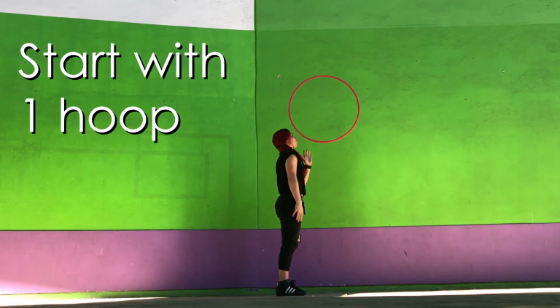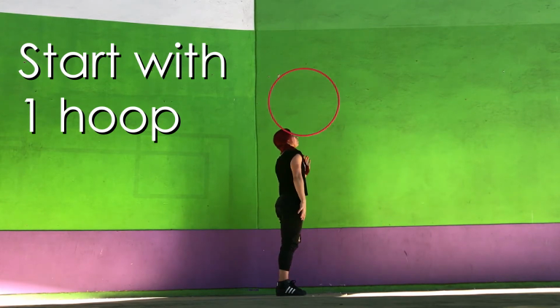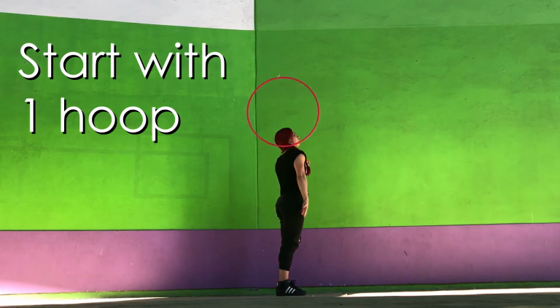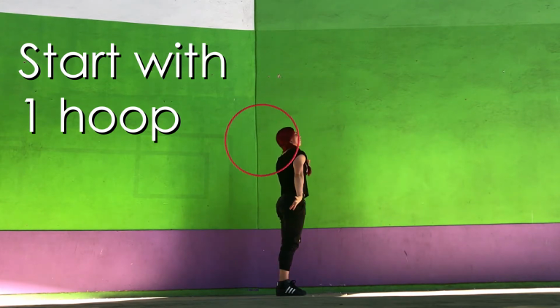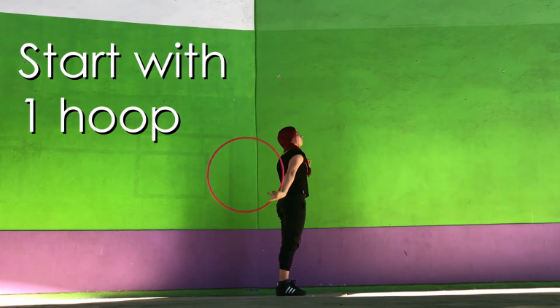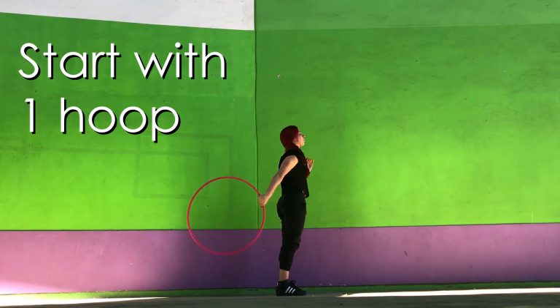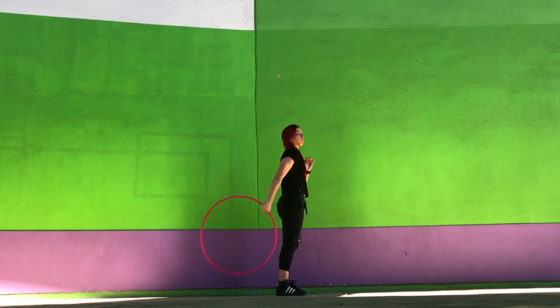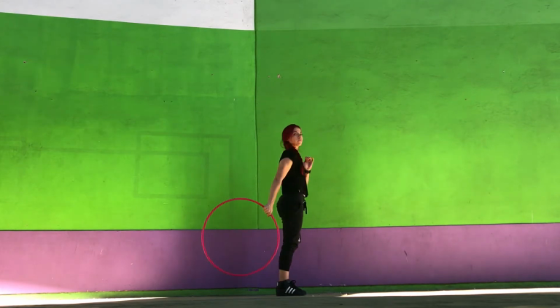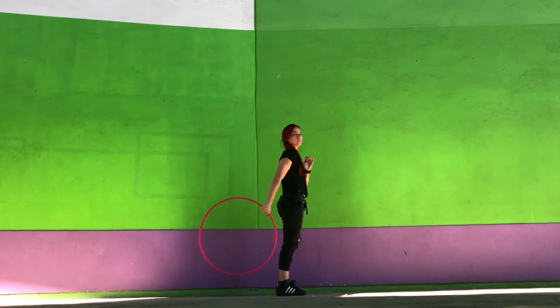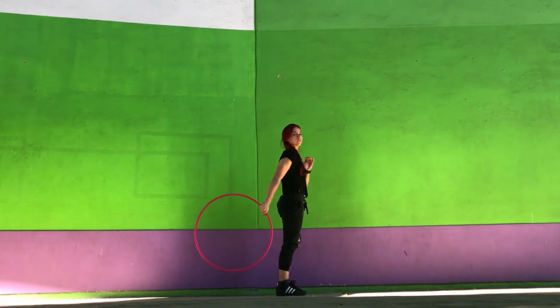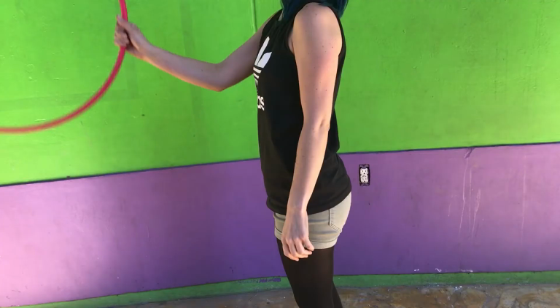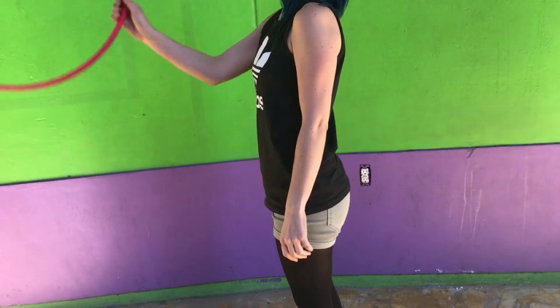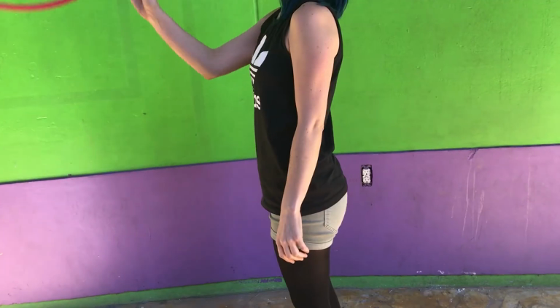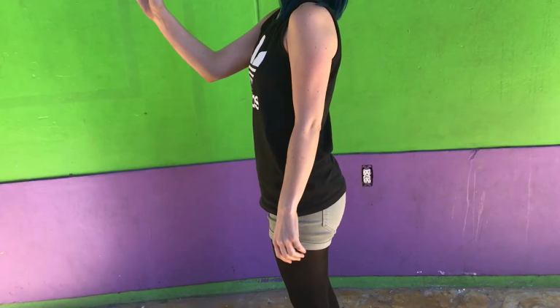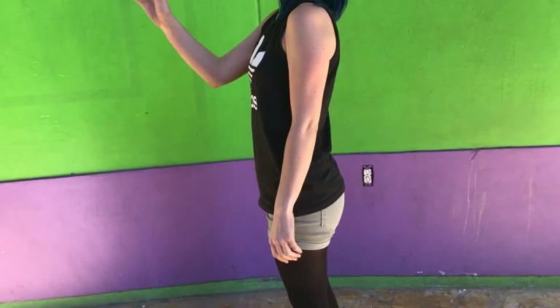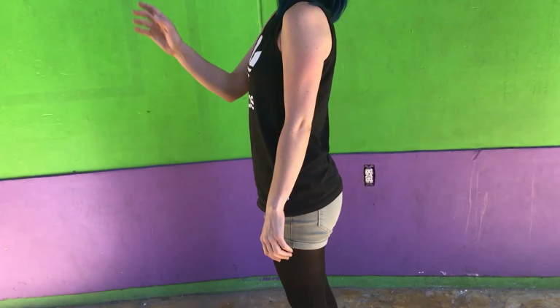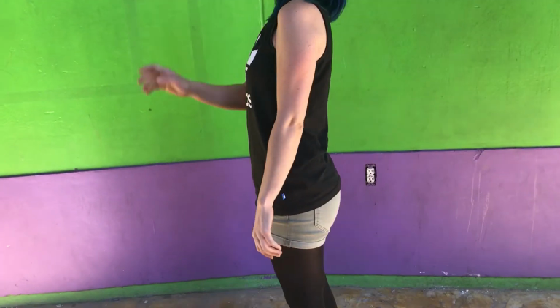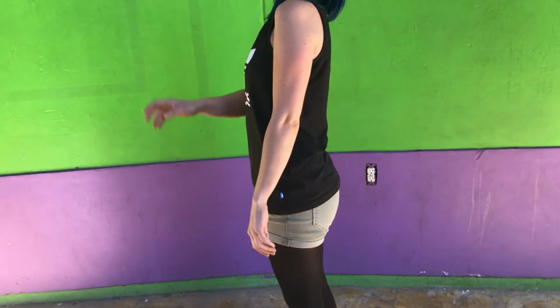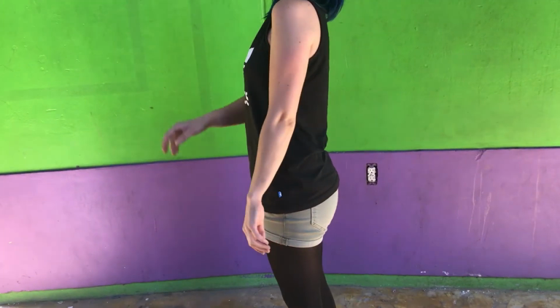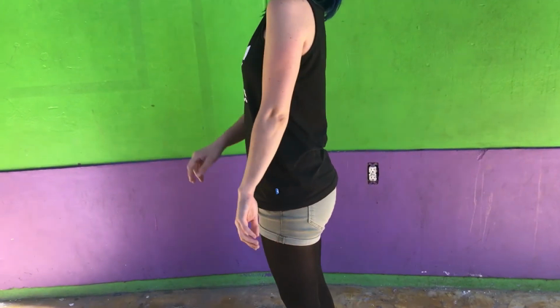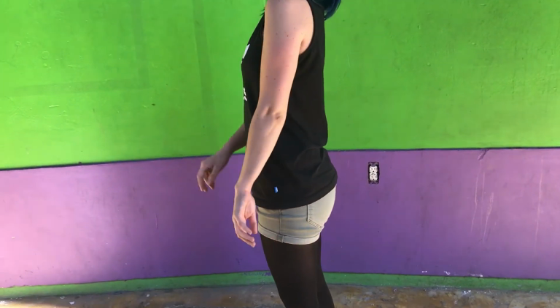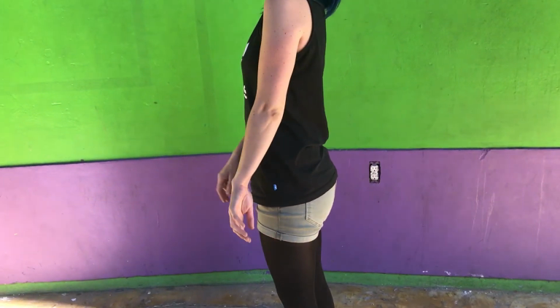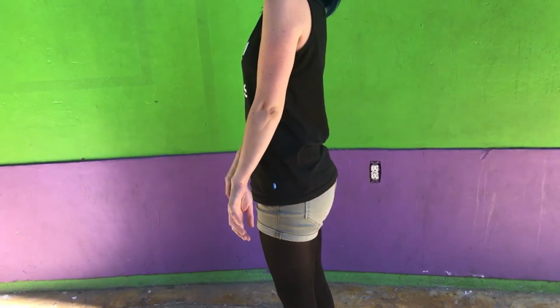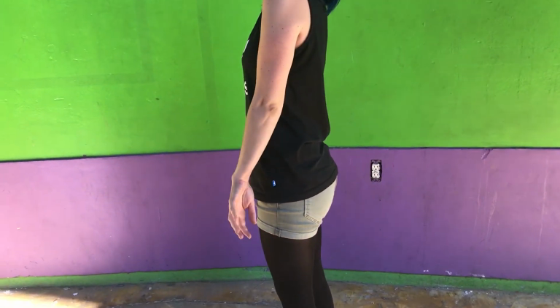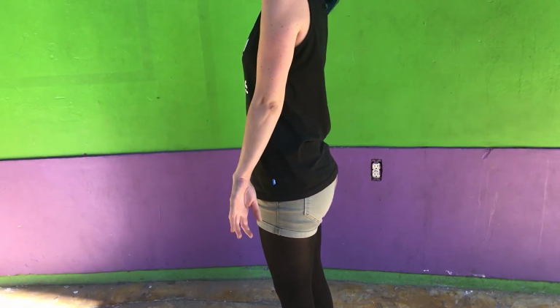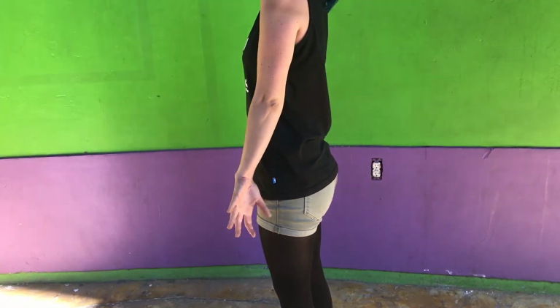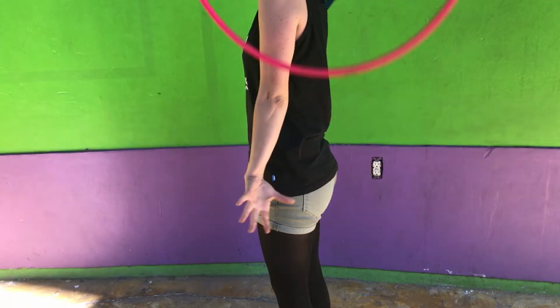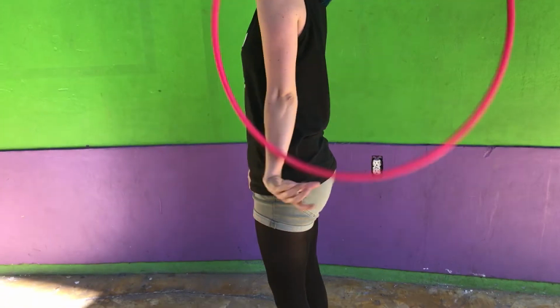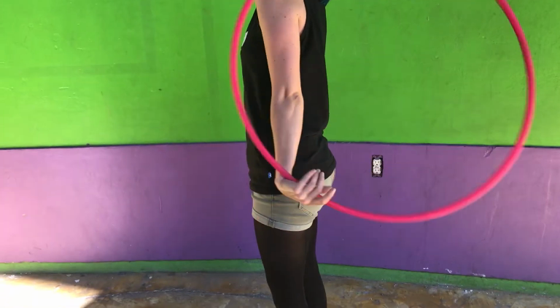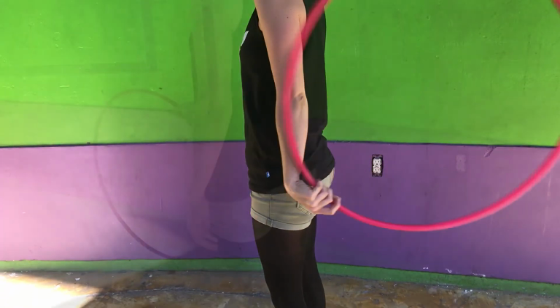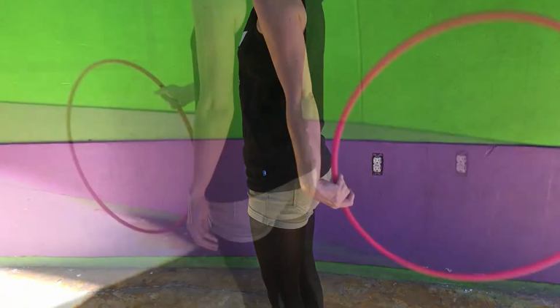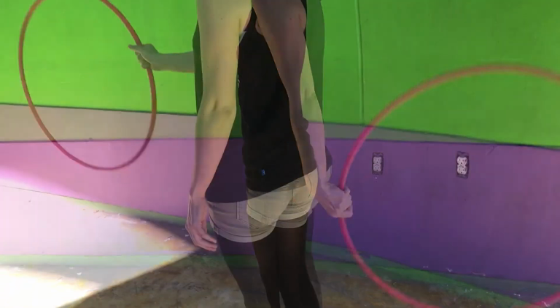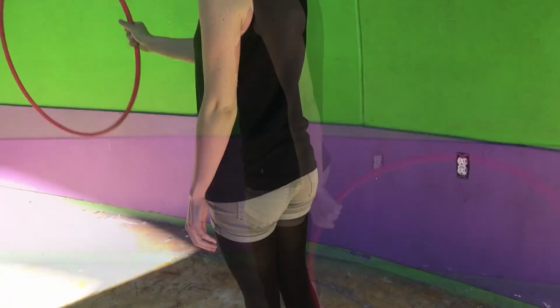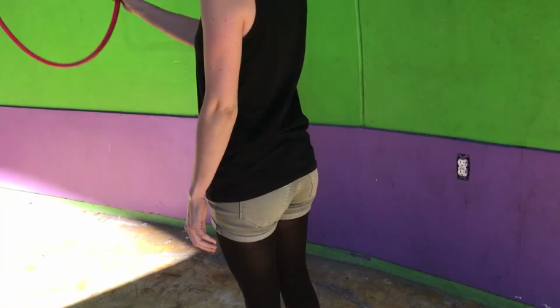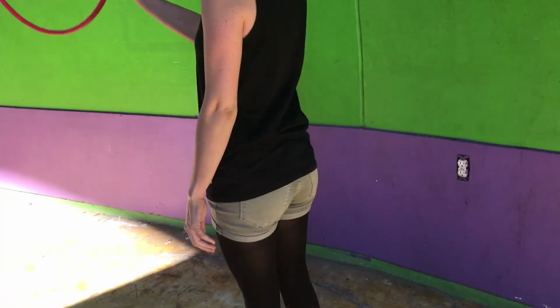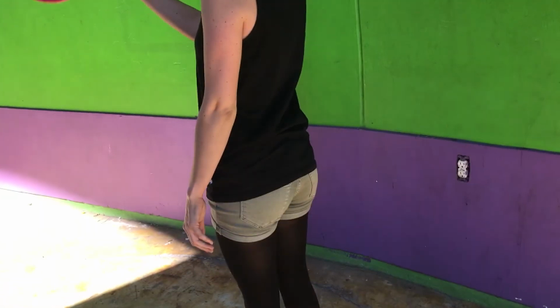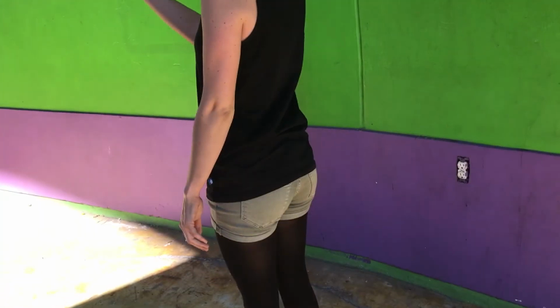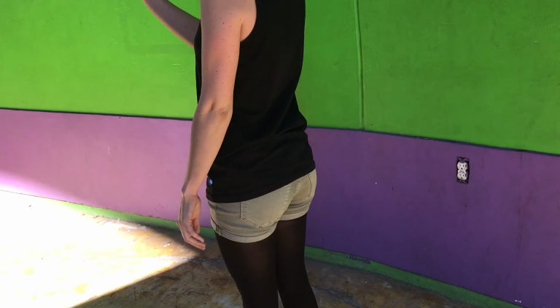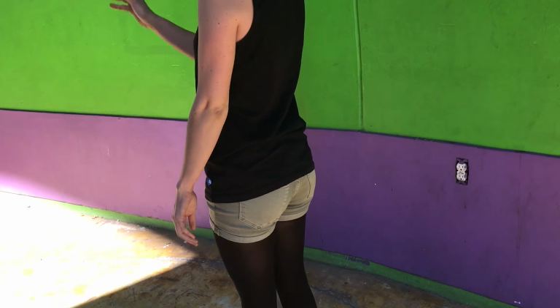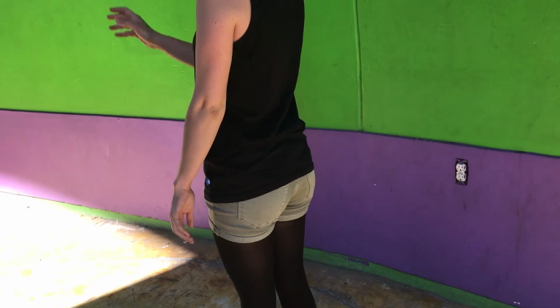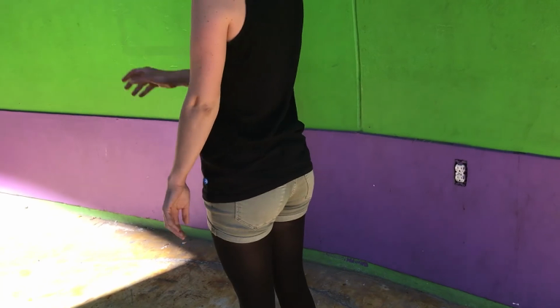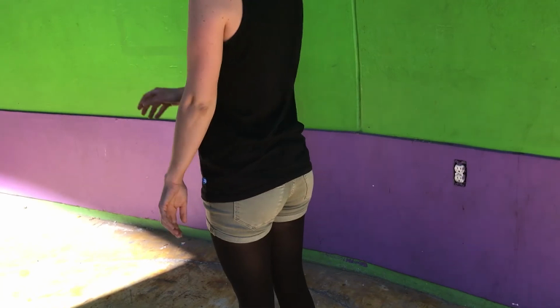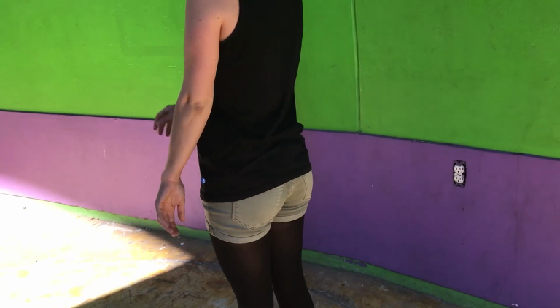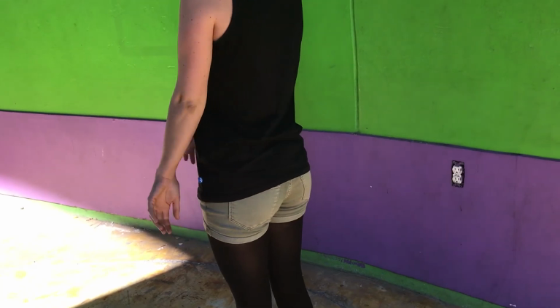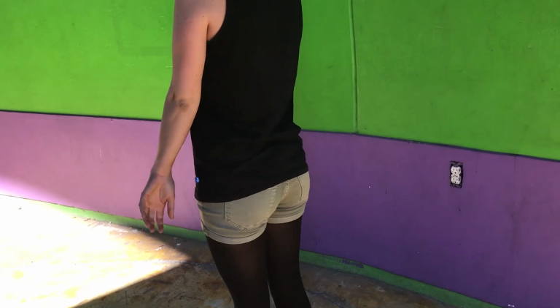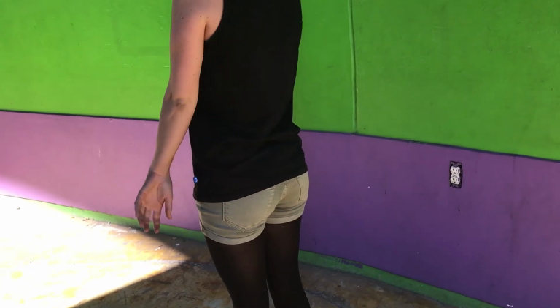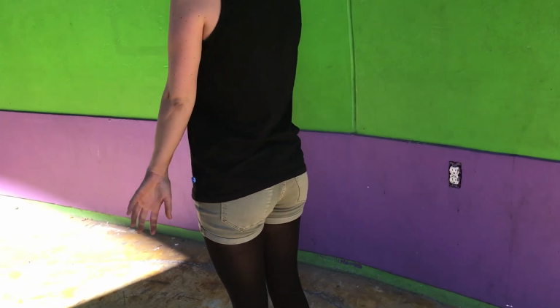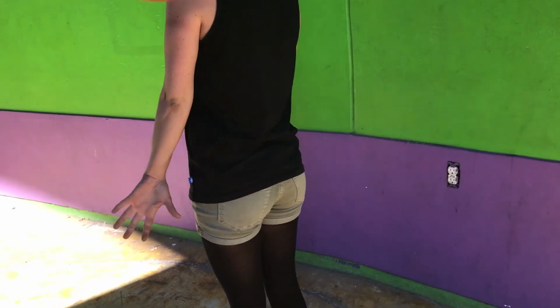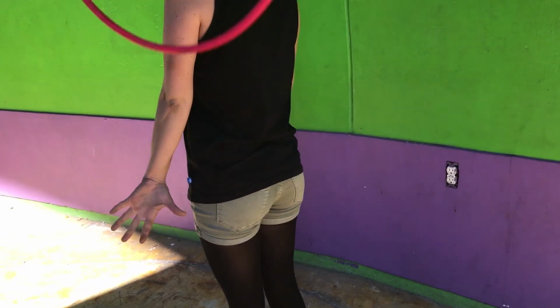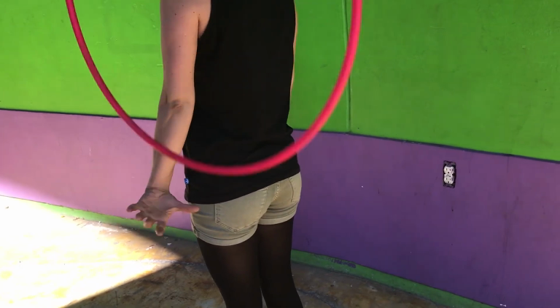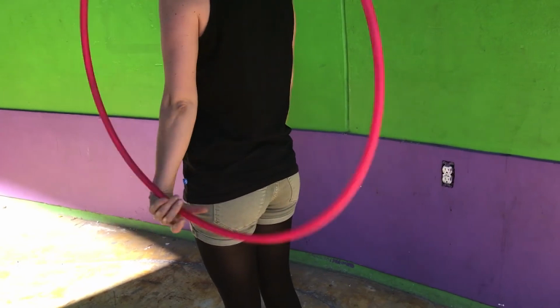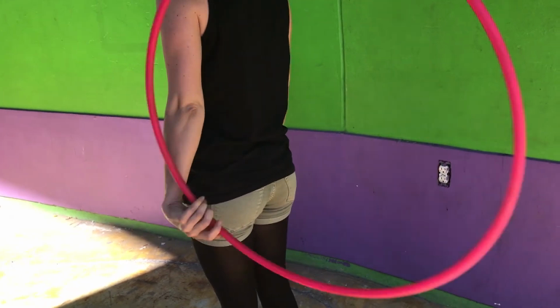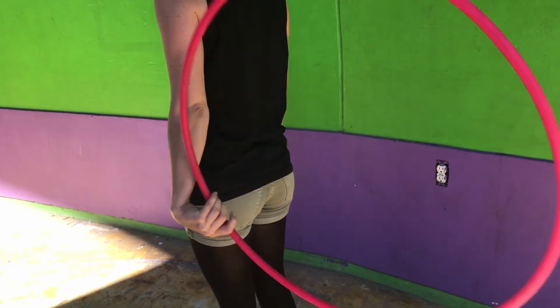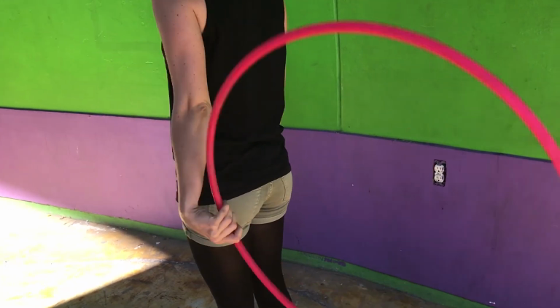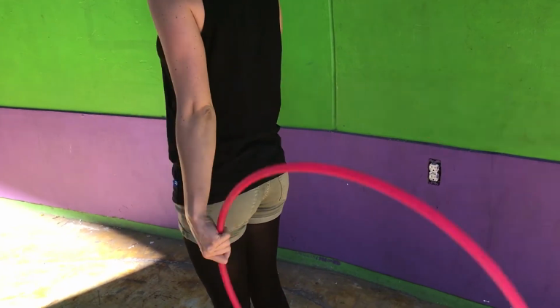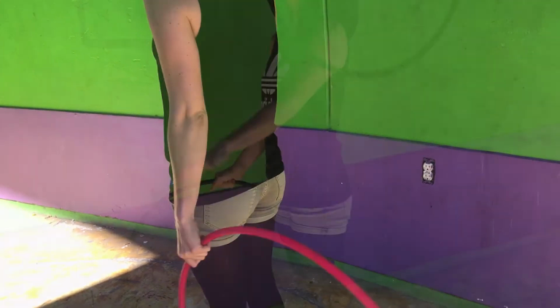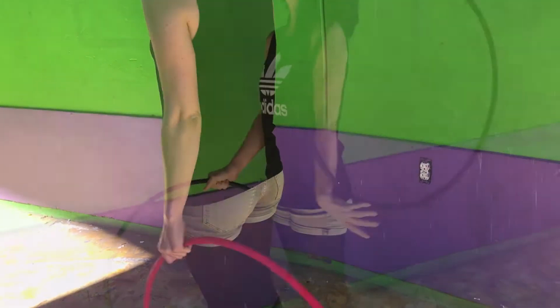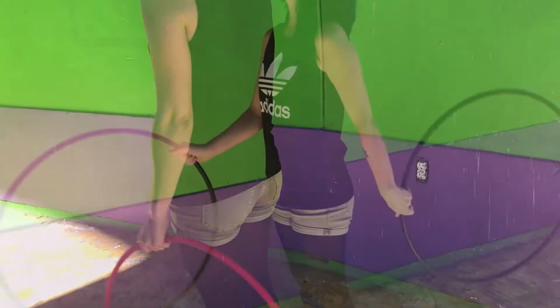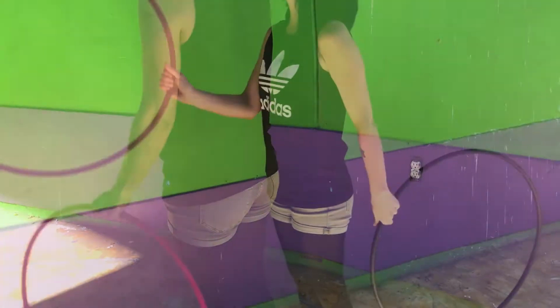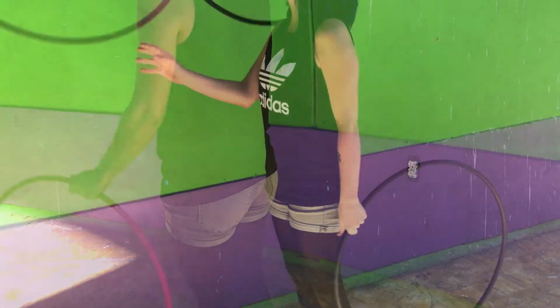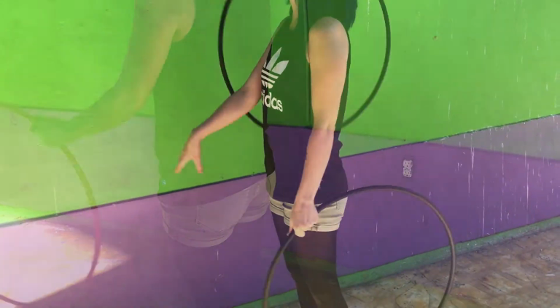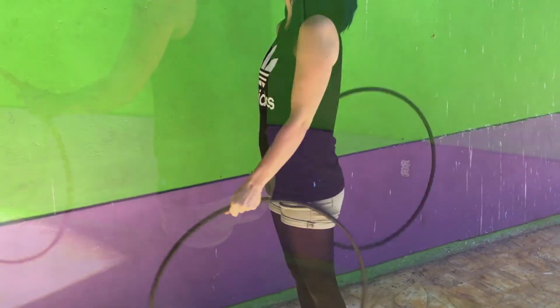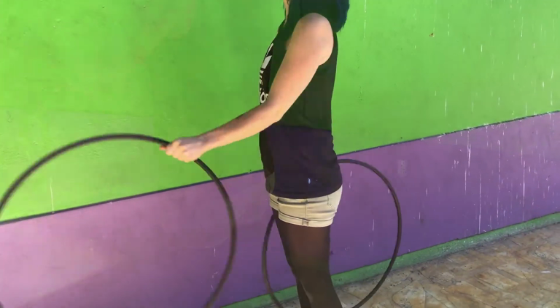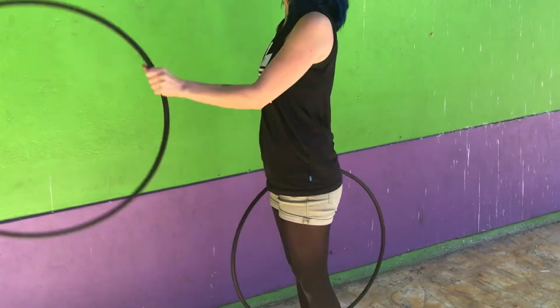The goal is to toss your hoop to fall parallel with your shoulder. Avoid reaching your arm forward or backwards for the catch, so keep your hand as close to your hip as possible.